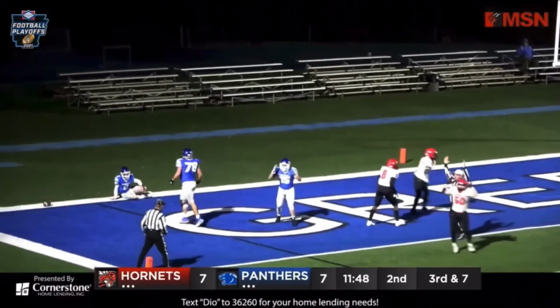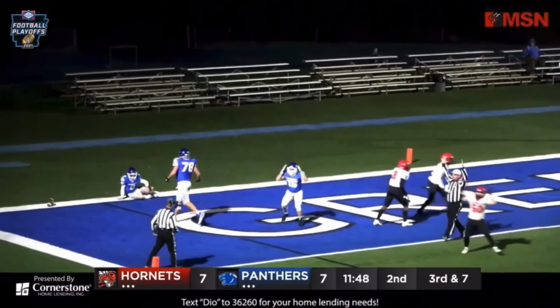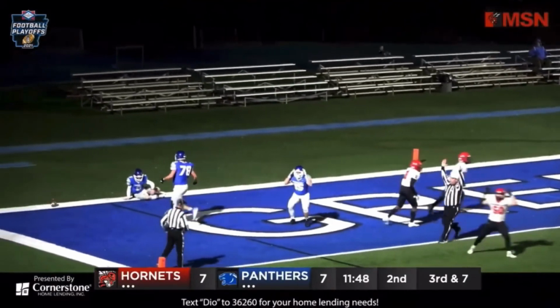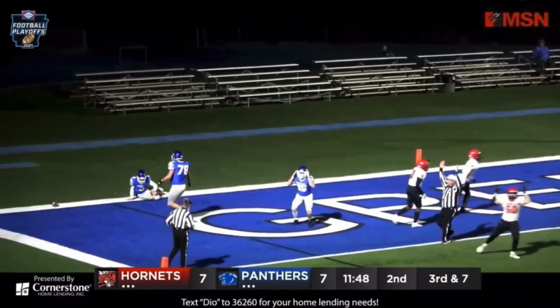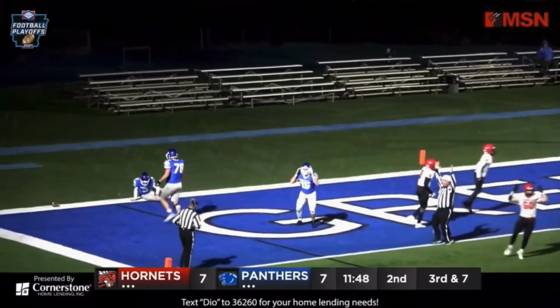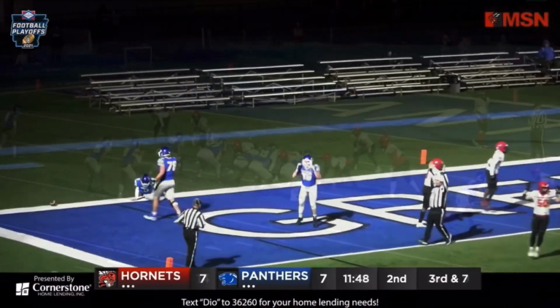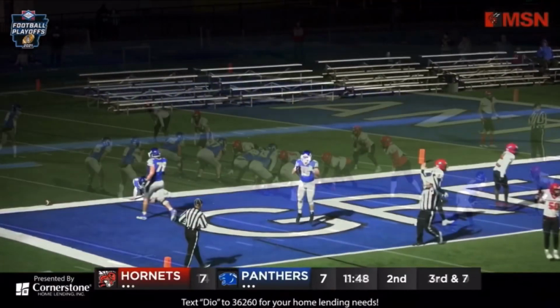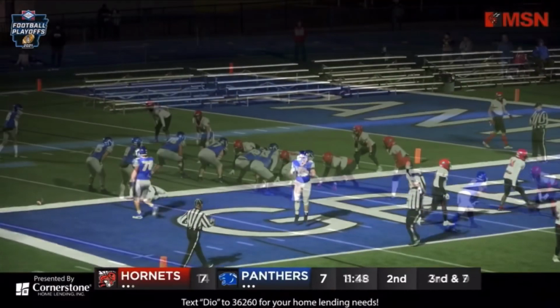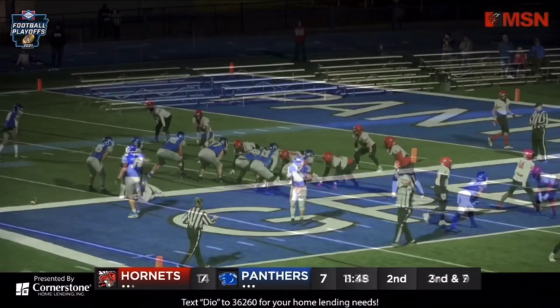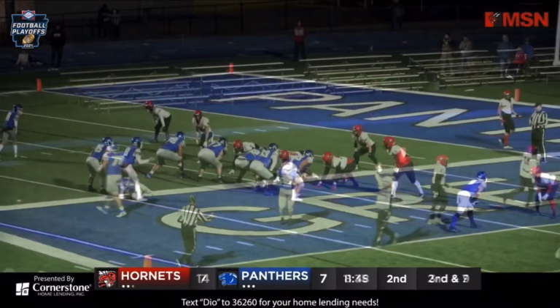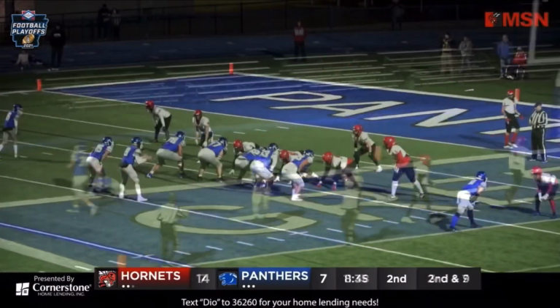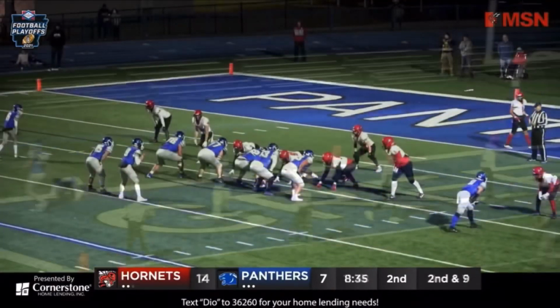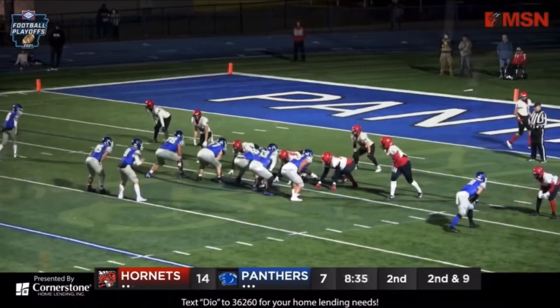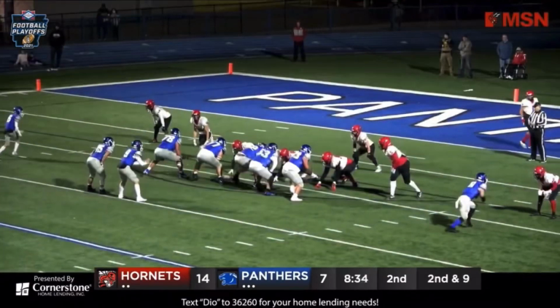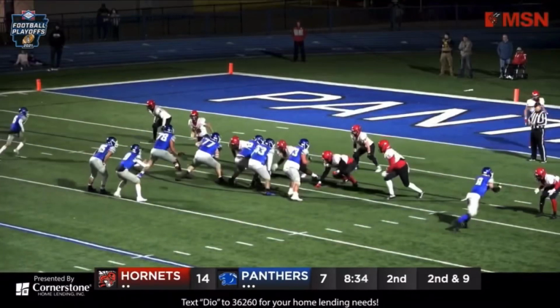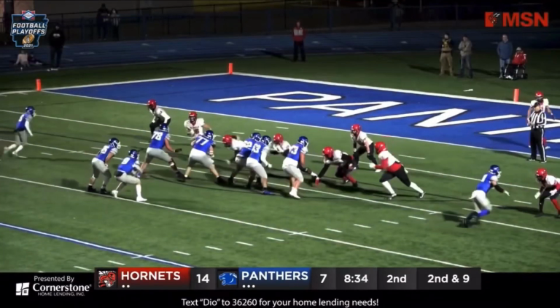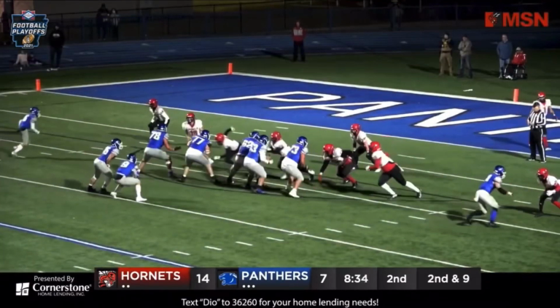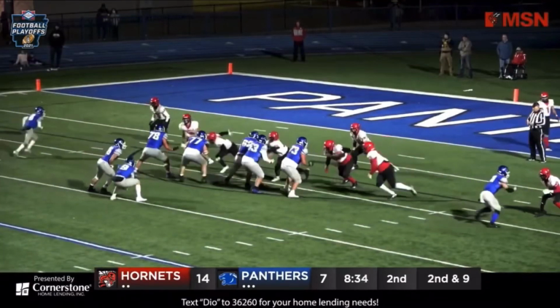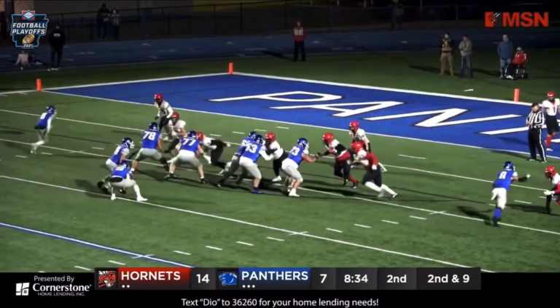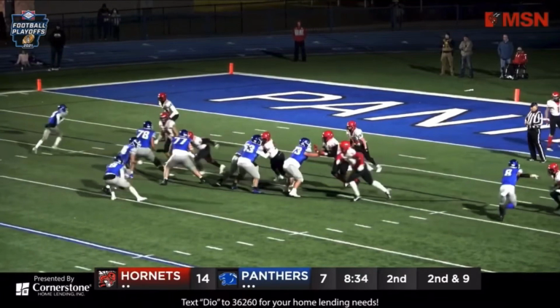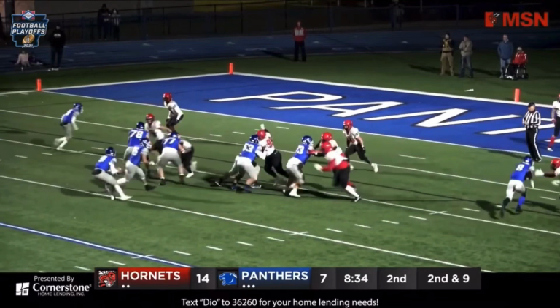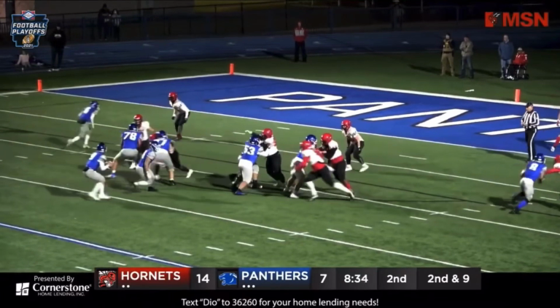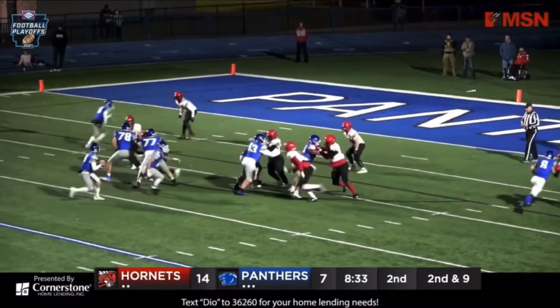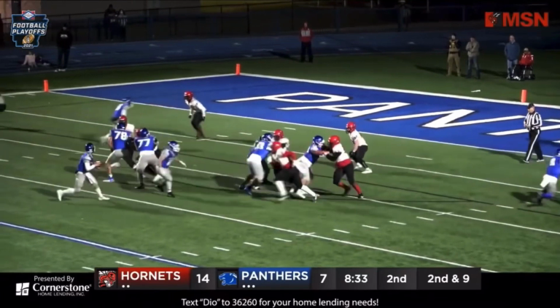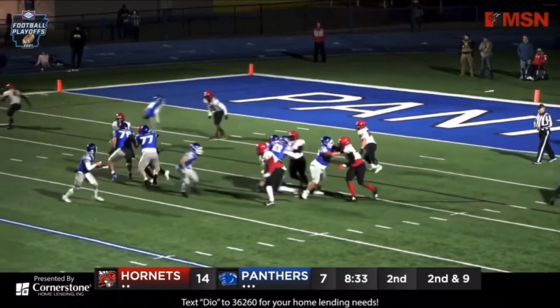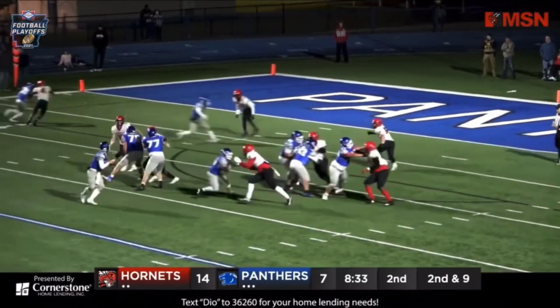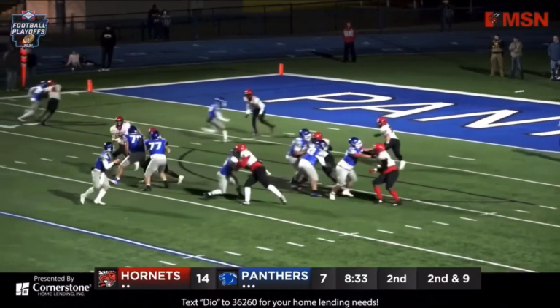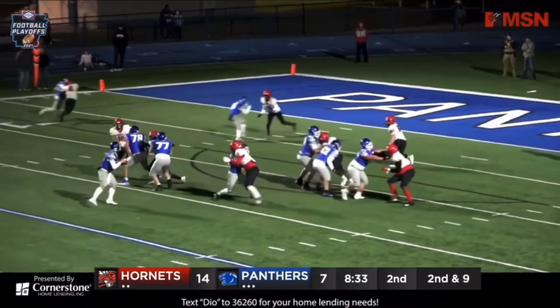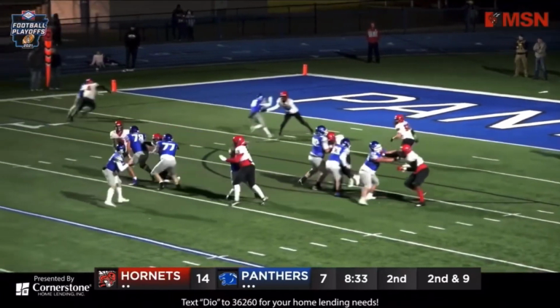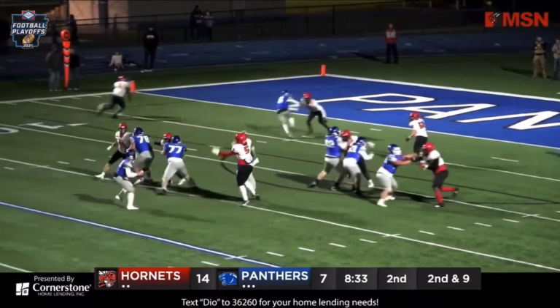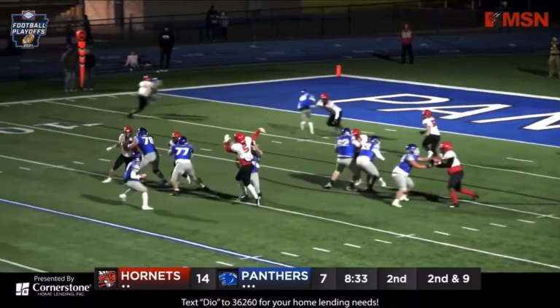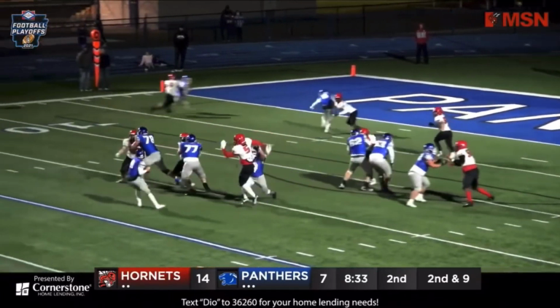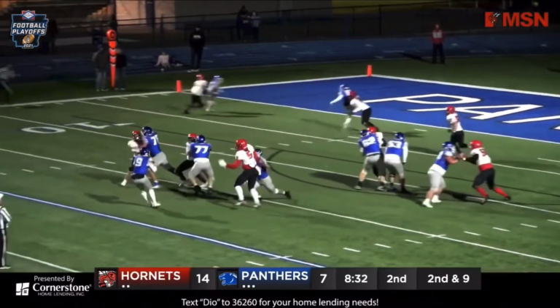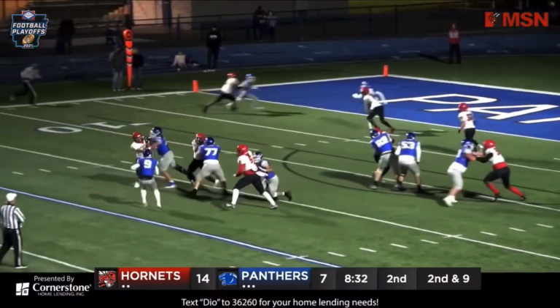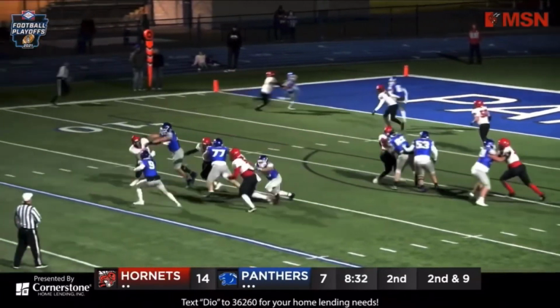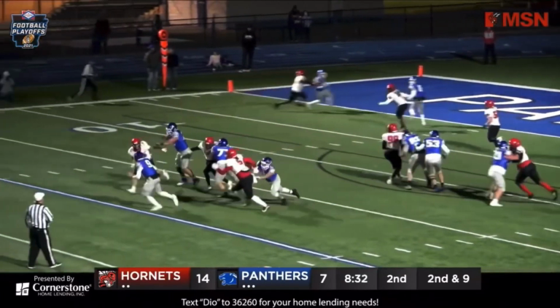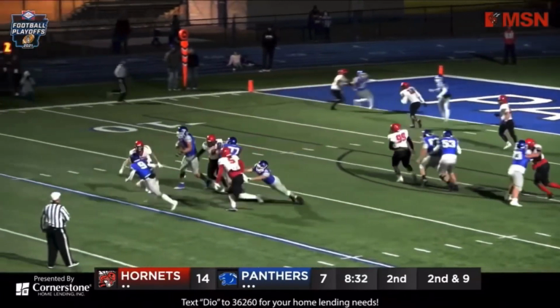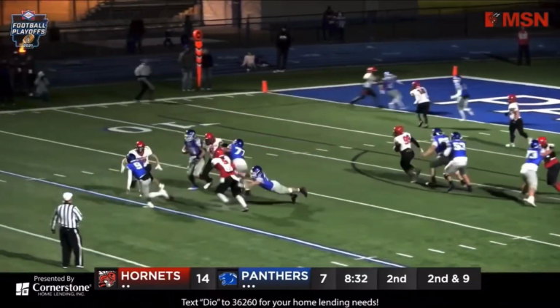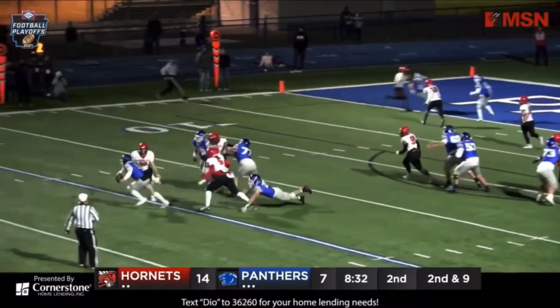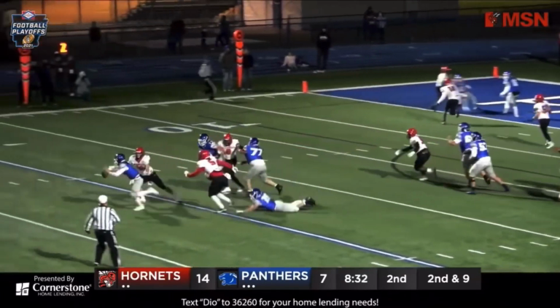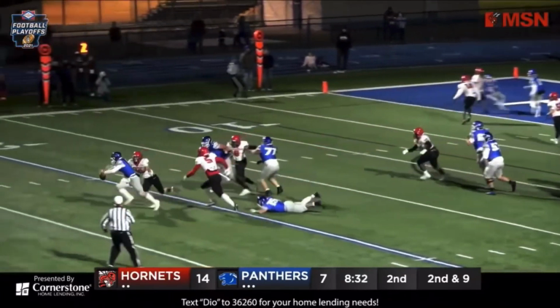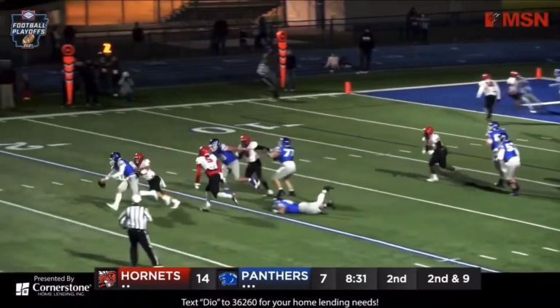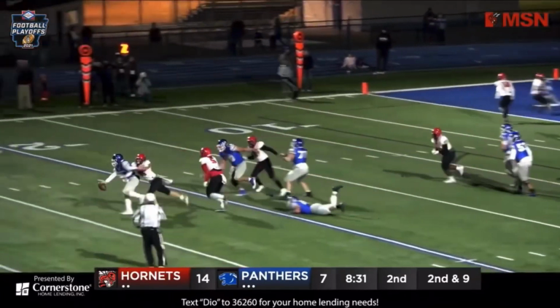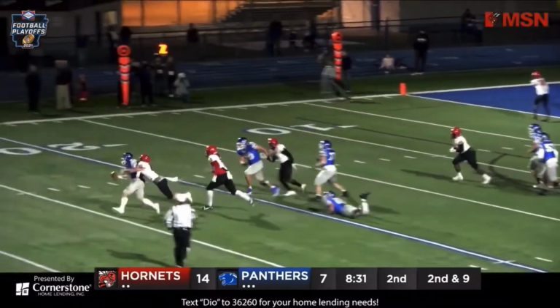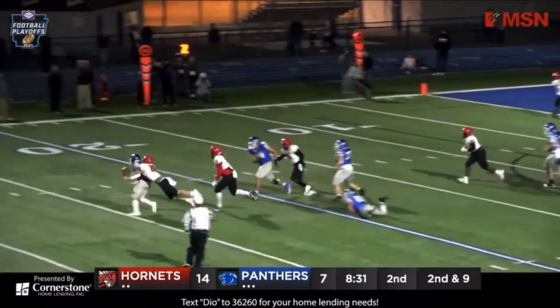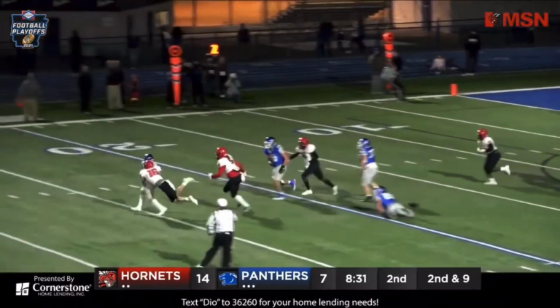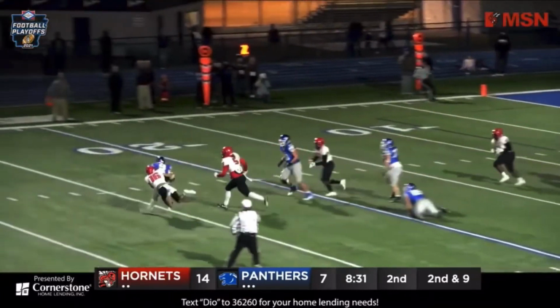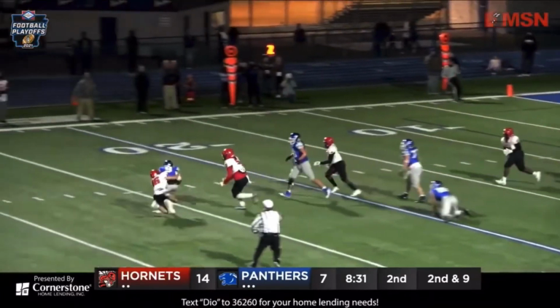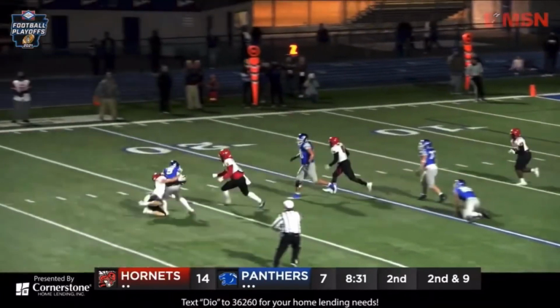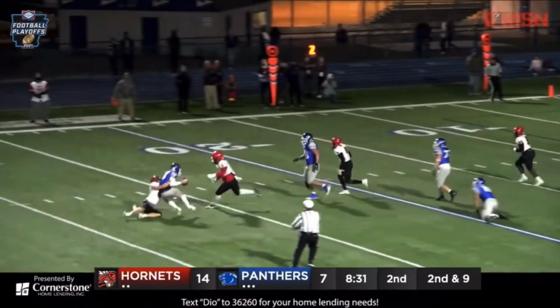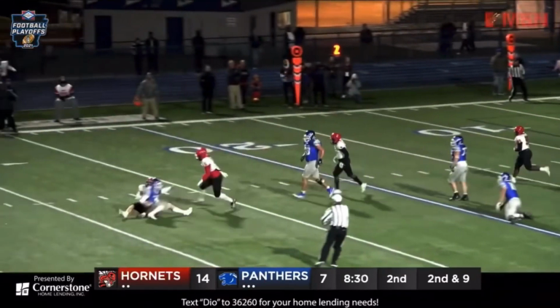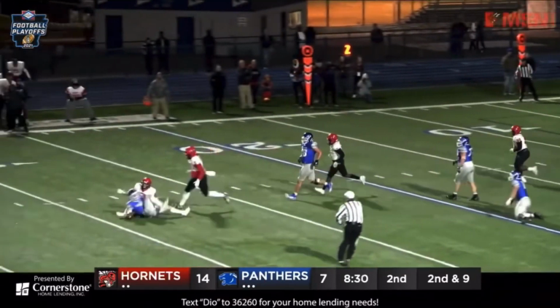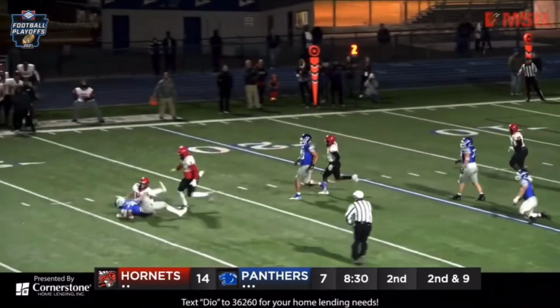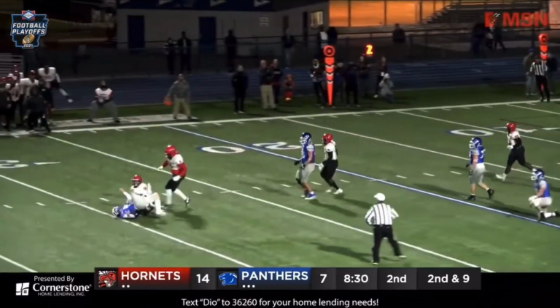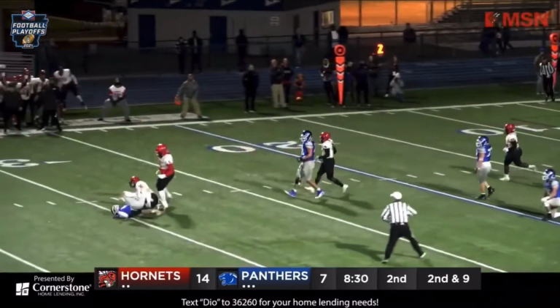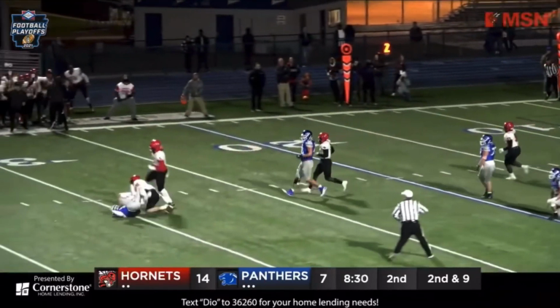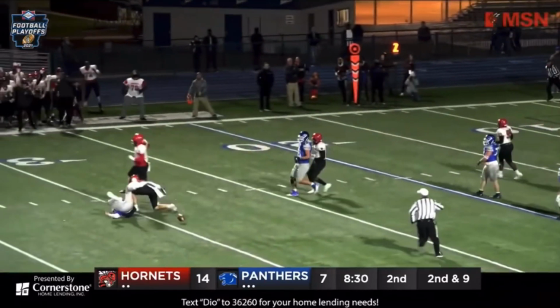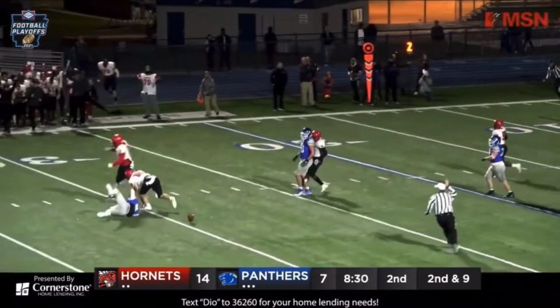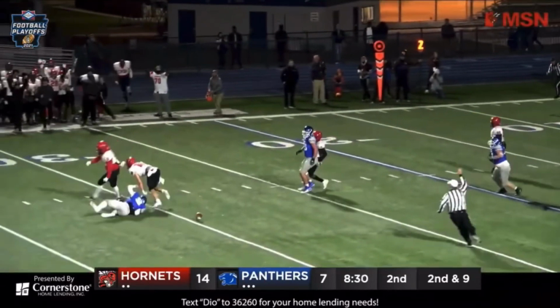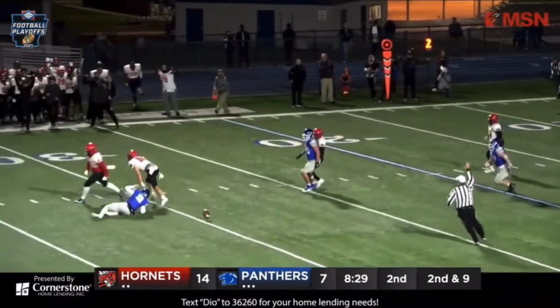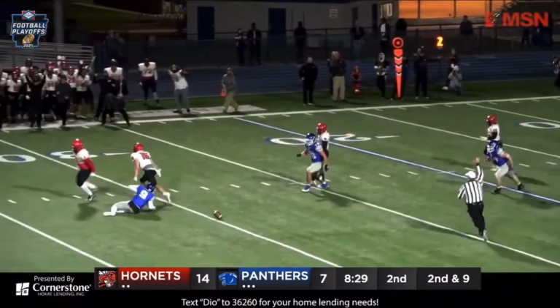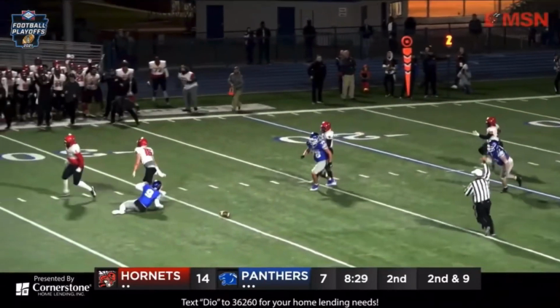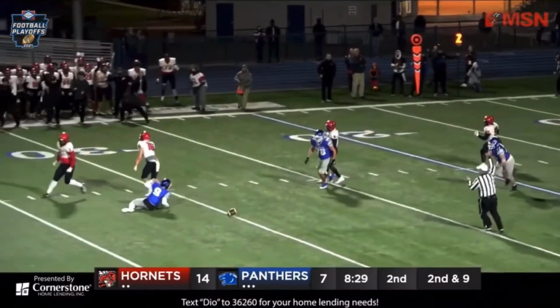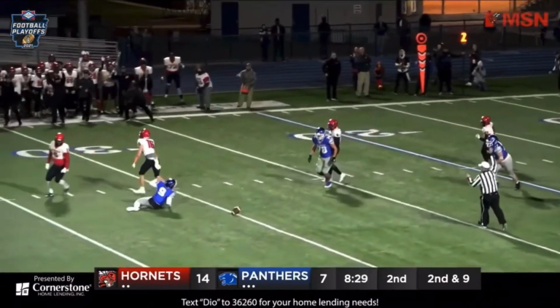Very close. Snap again. Looking left — Hornets coming. Hornets got him in the backfield and they pull him down.